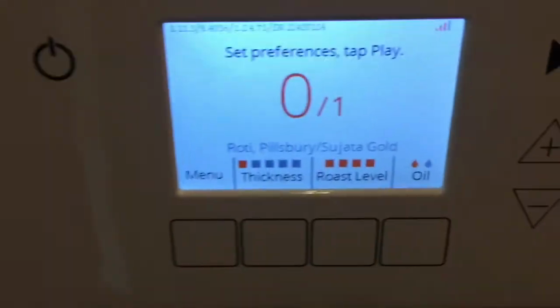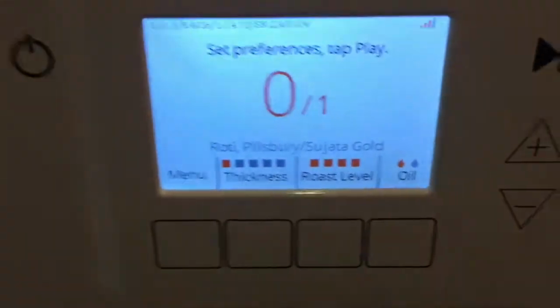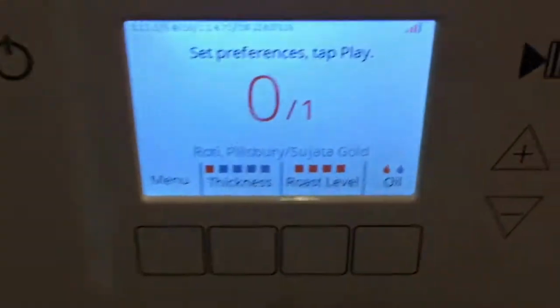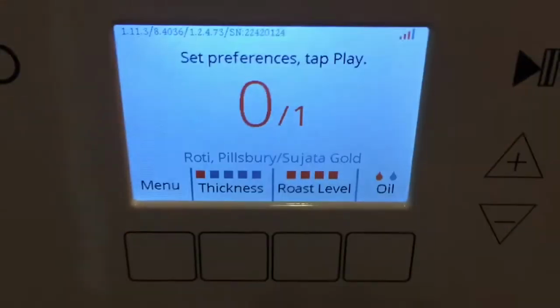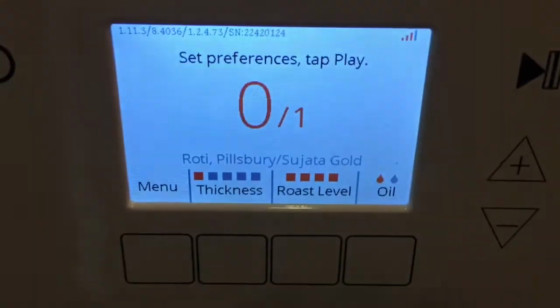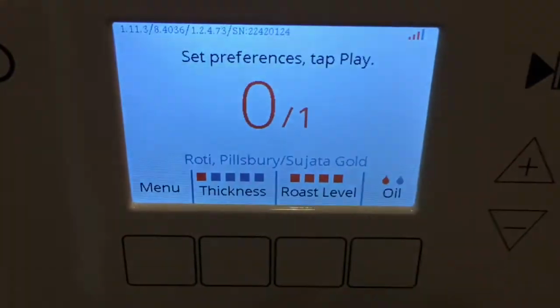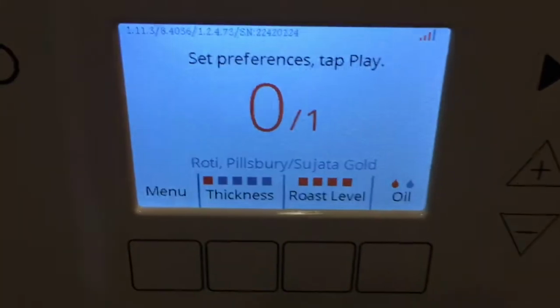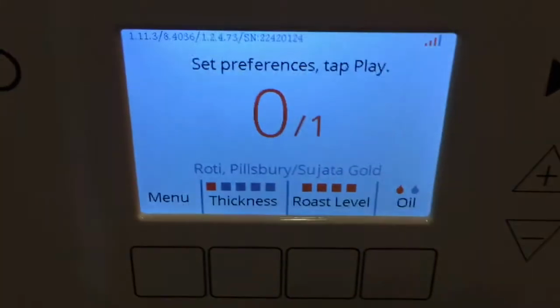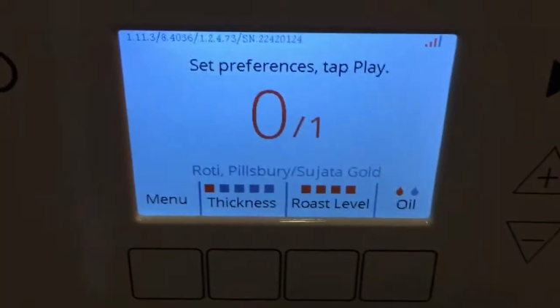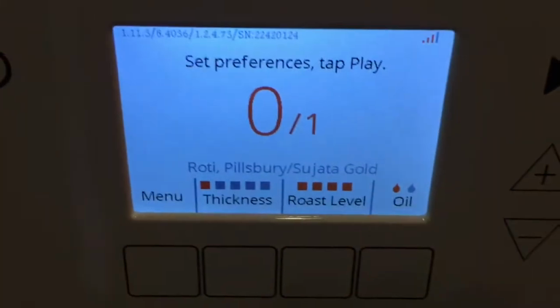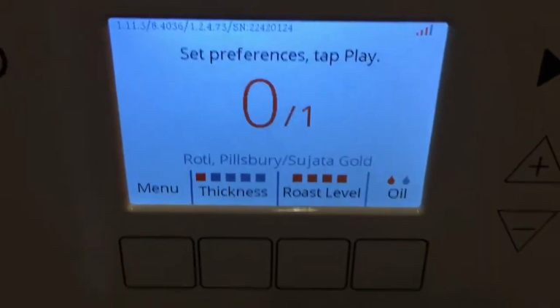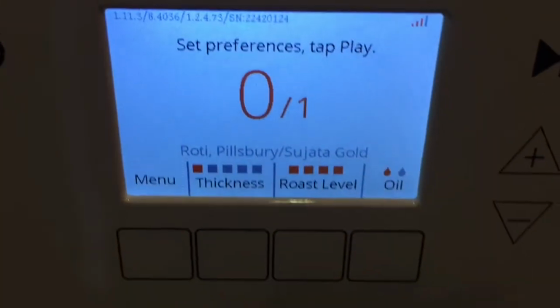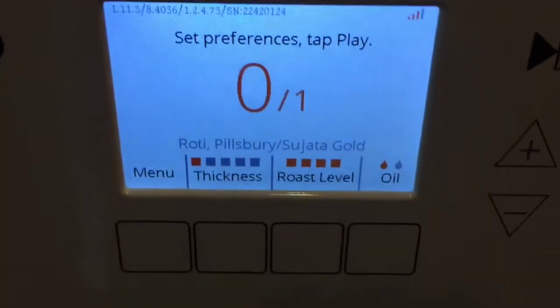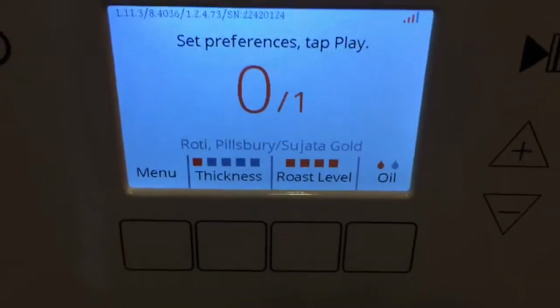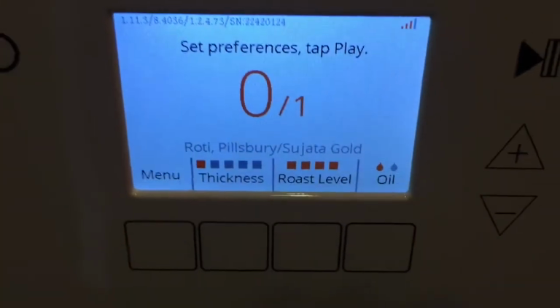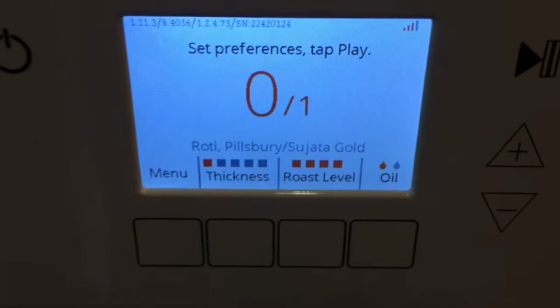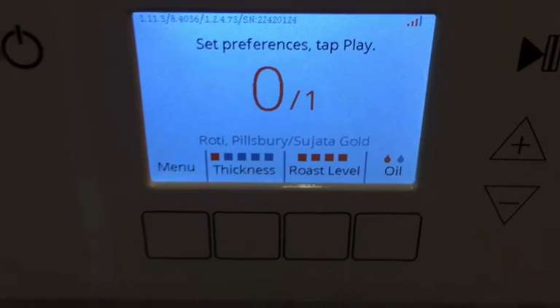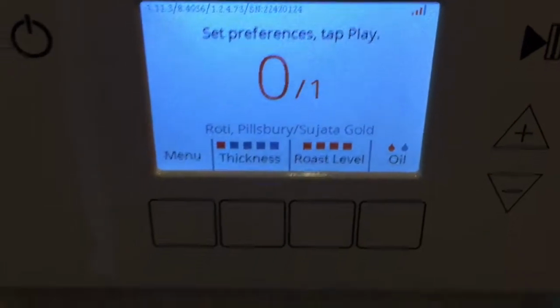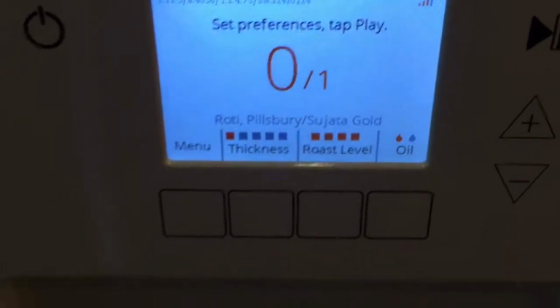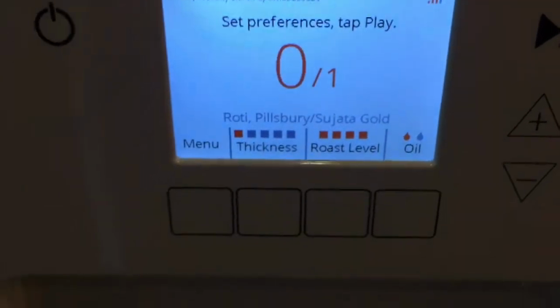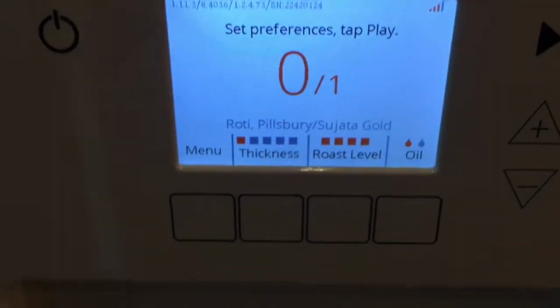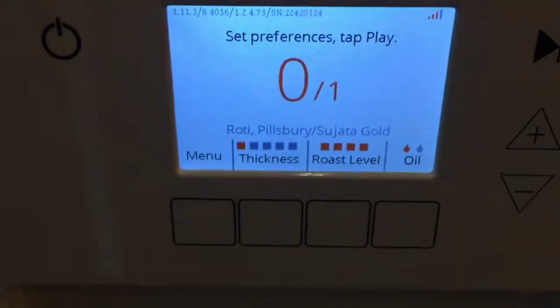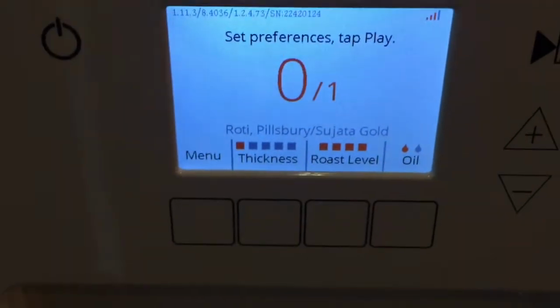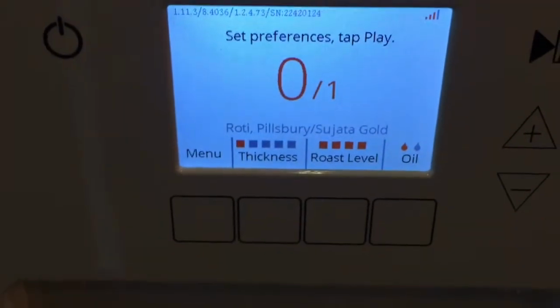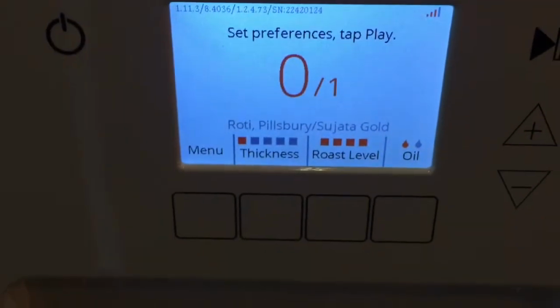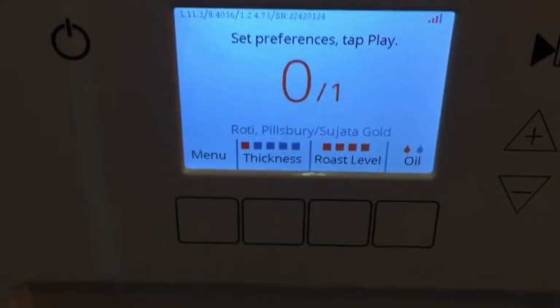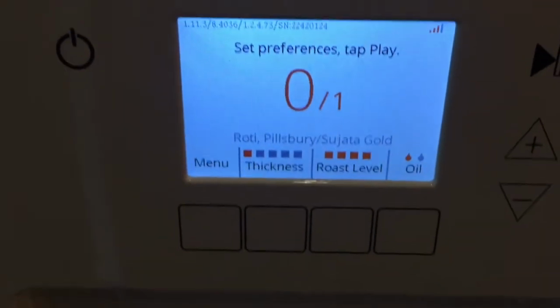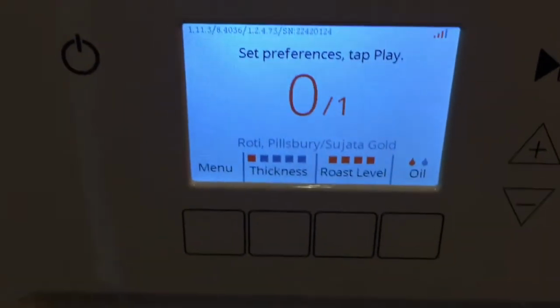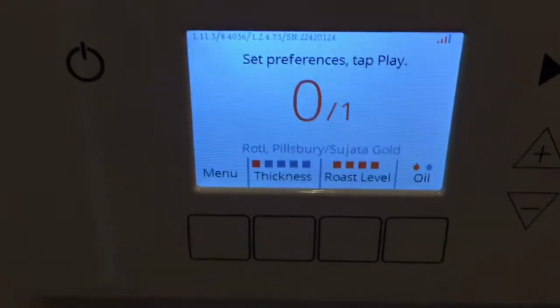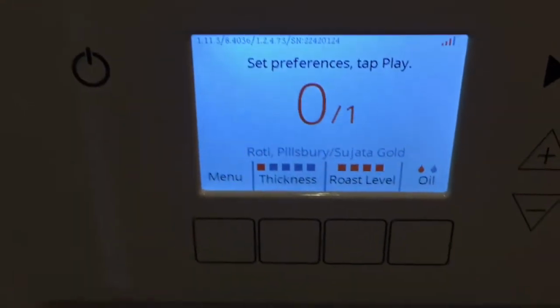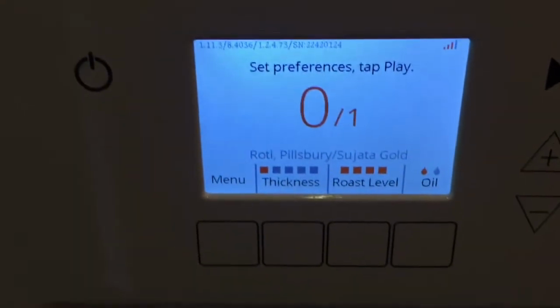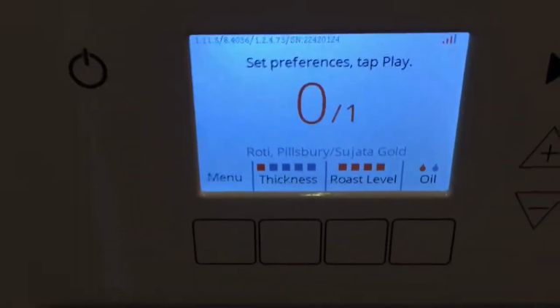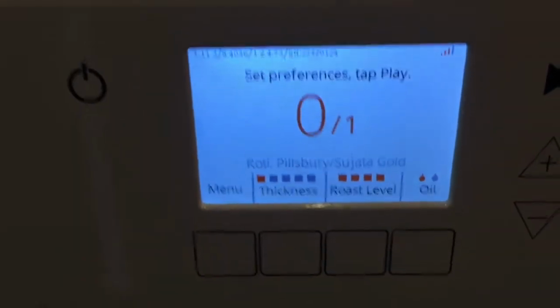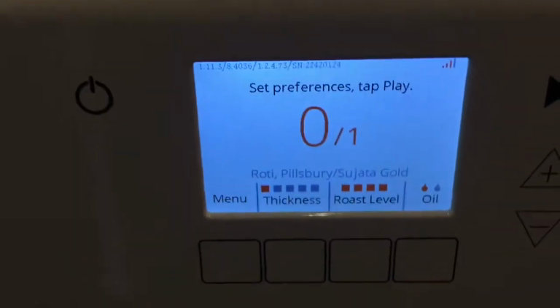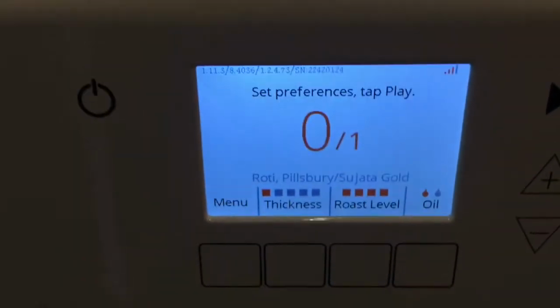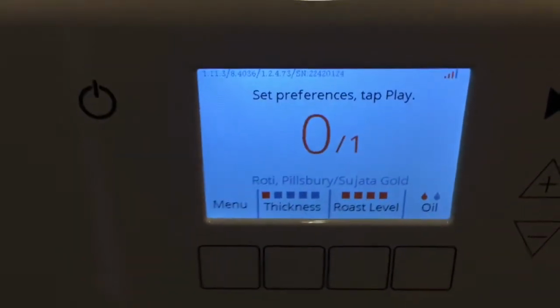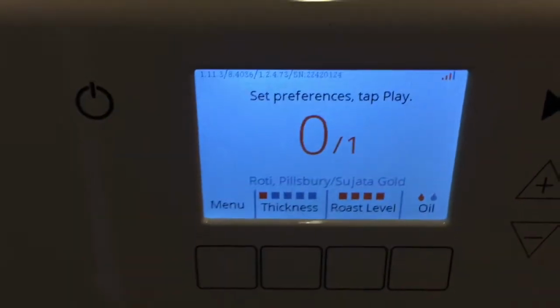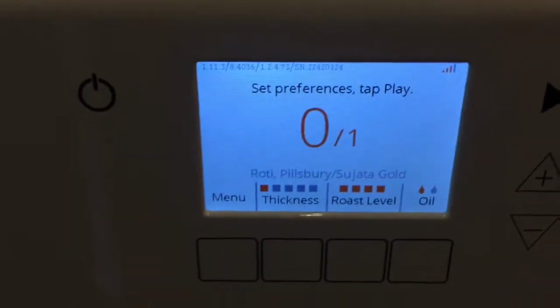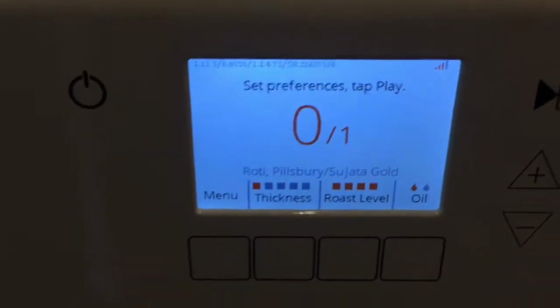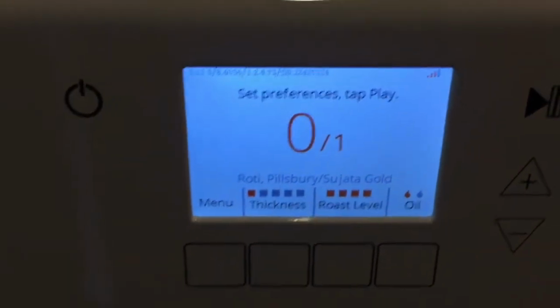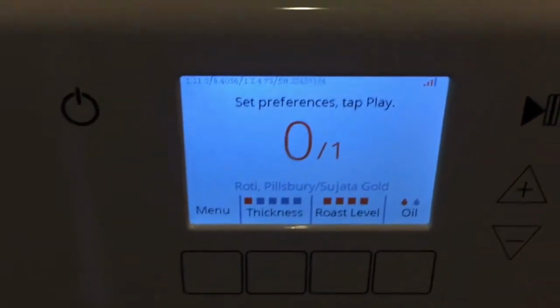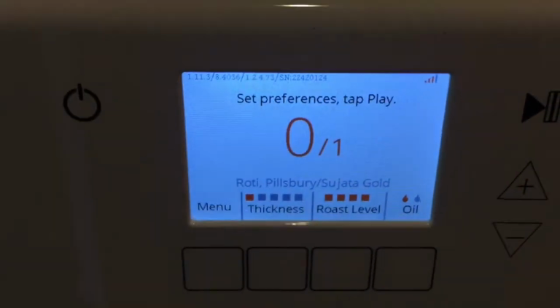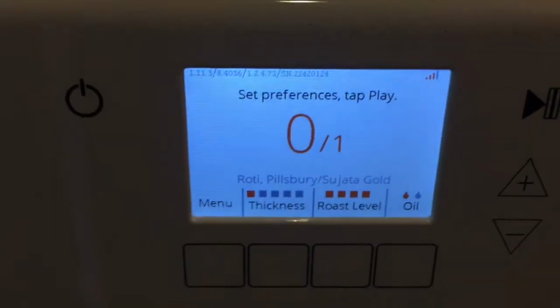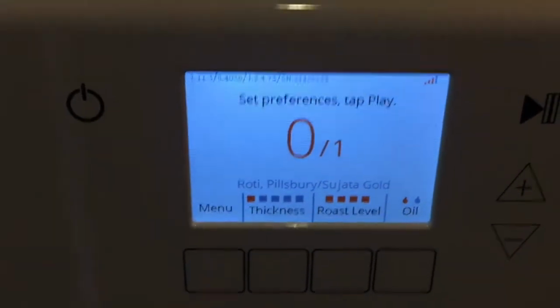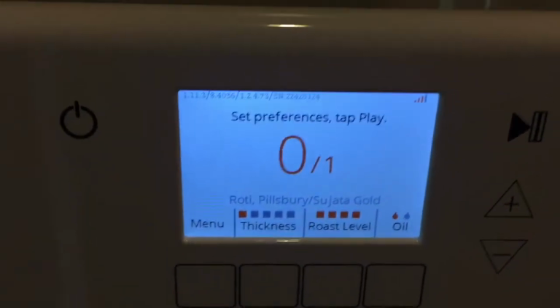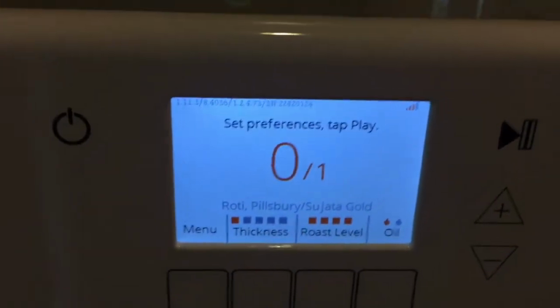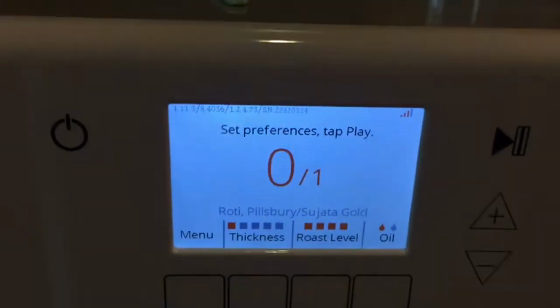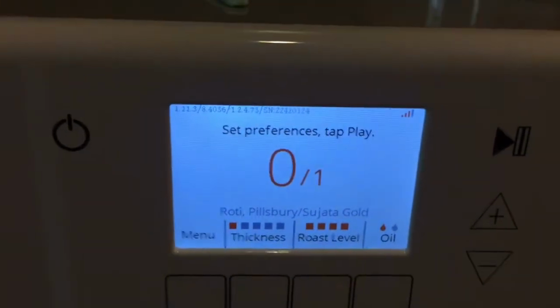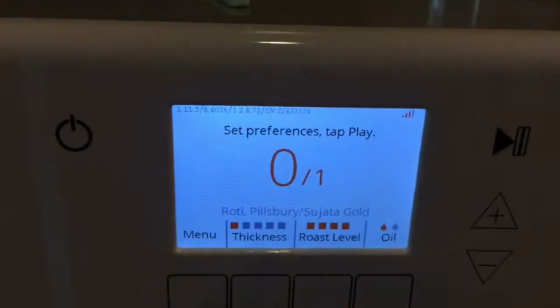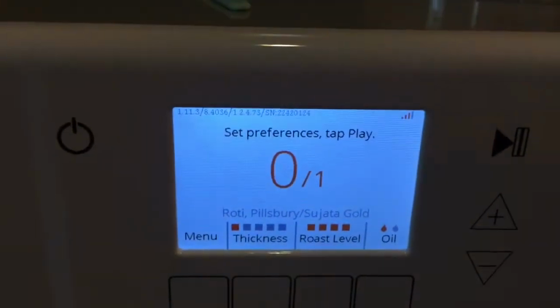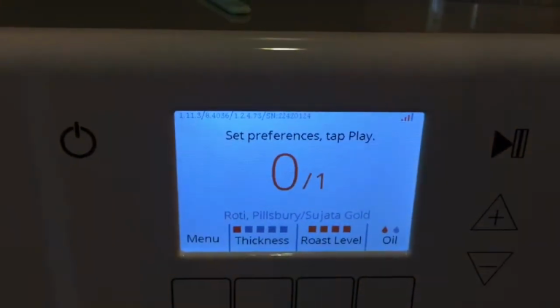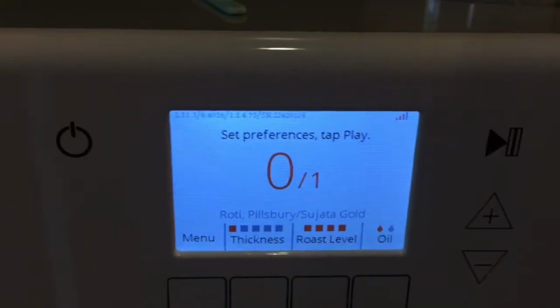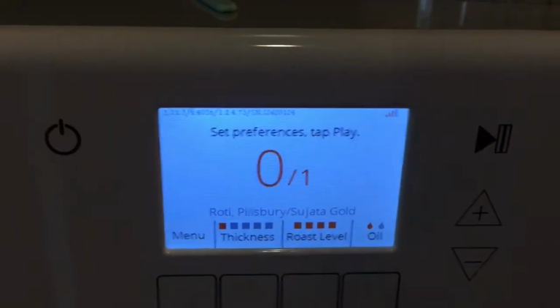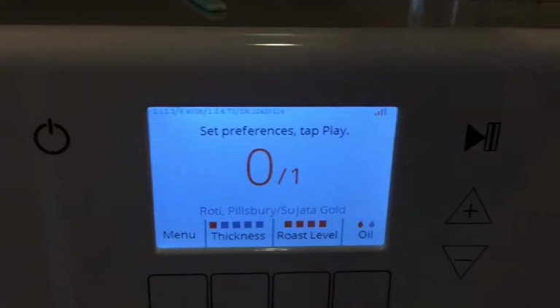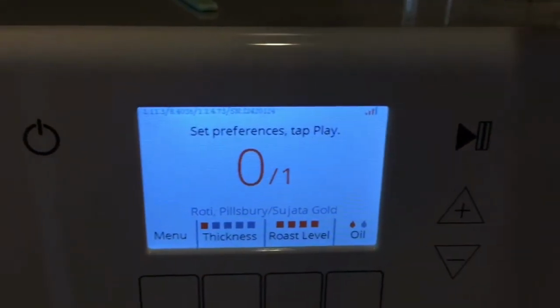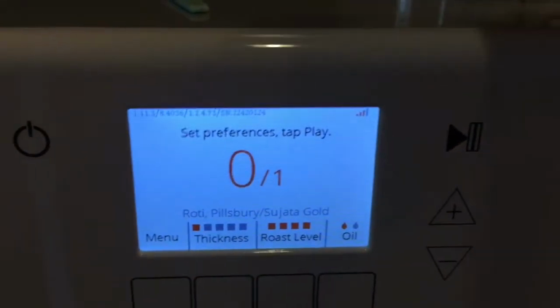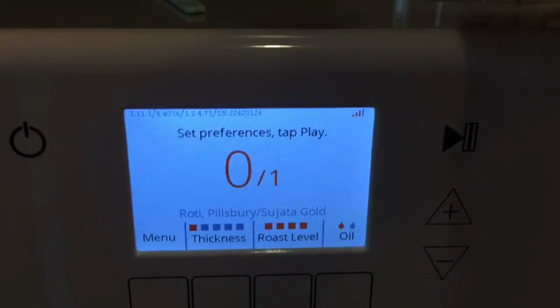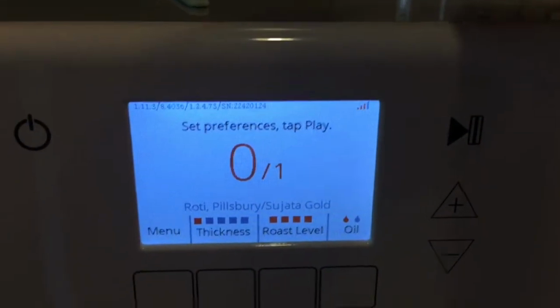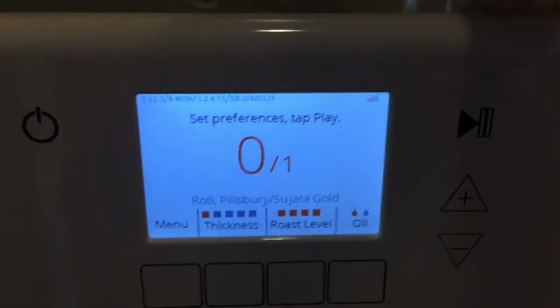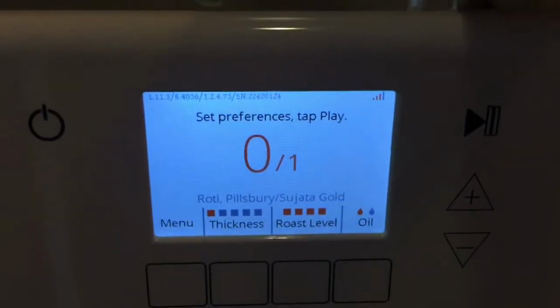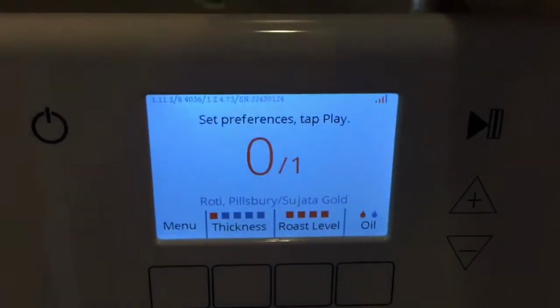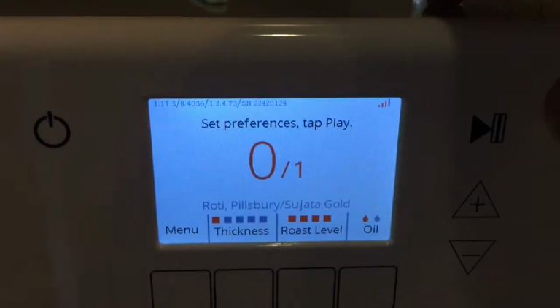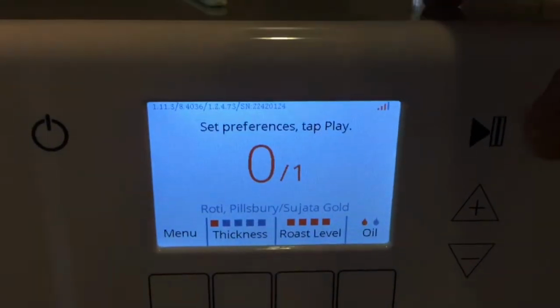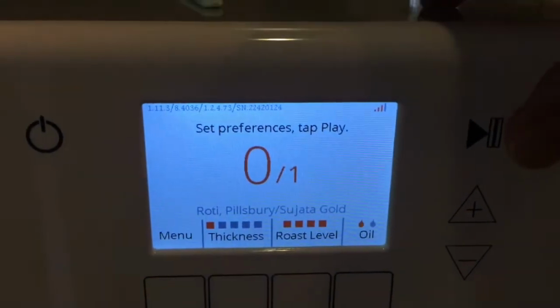Okay, let's test it with just one roti and see how the power consumption changes.